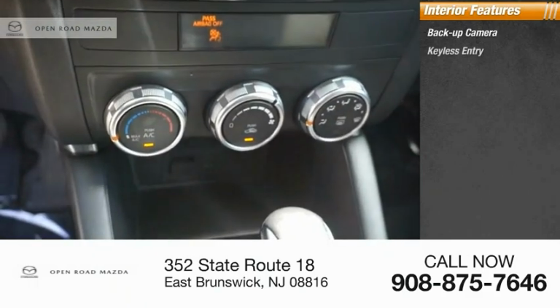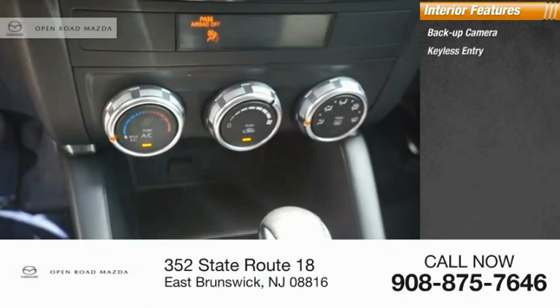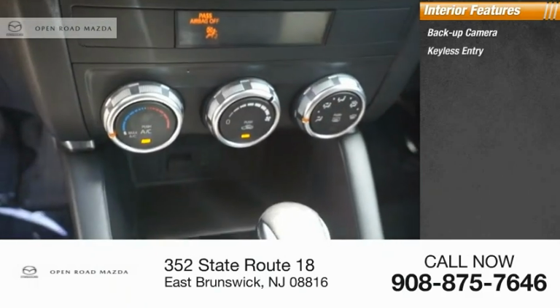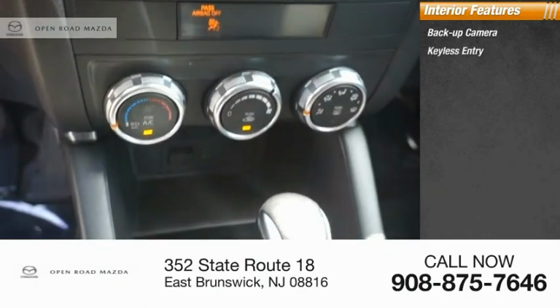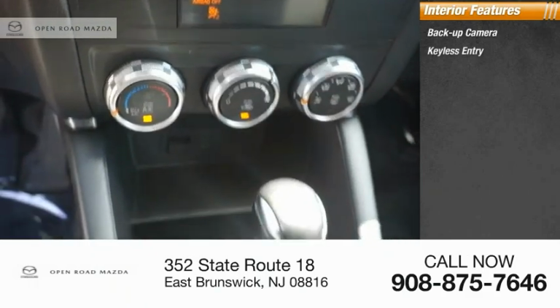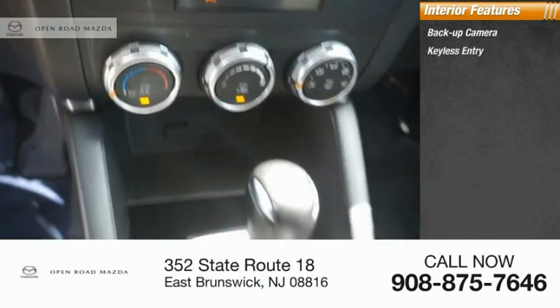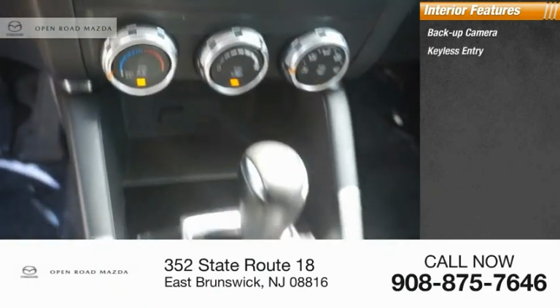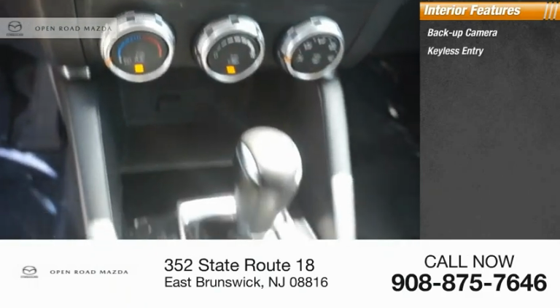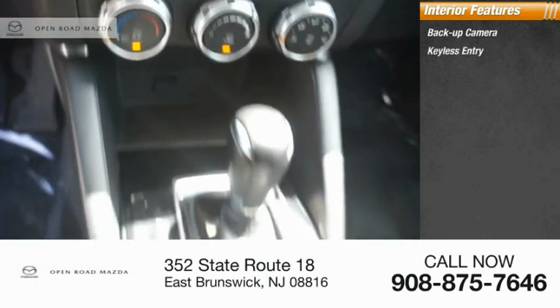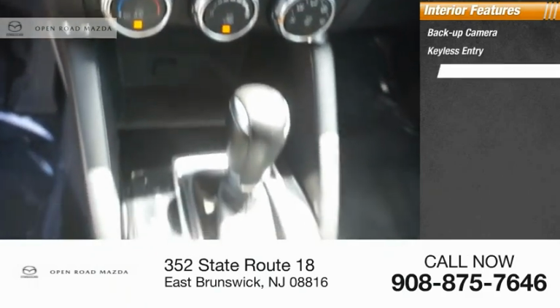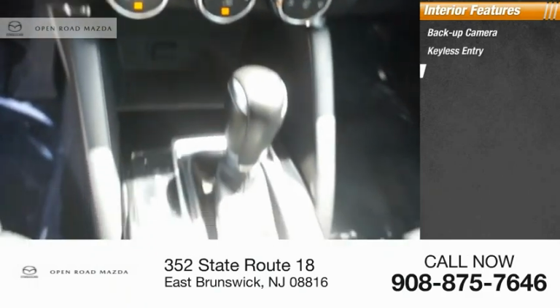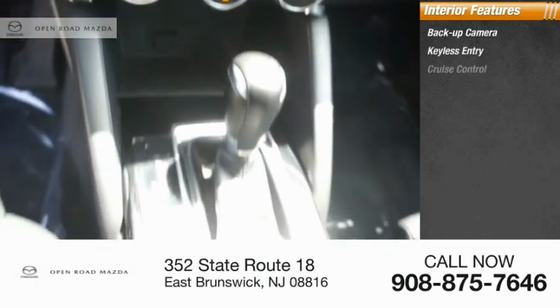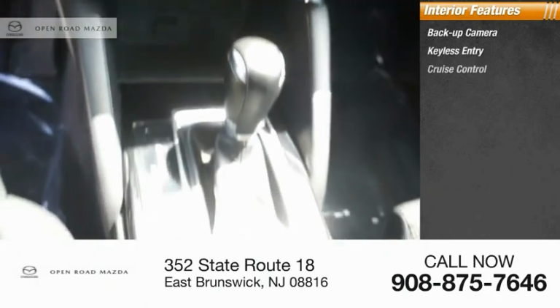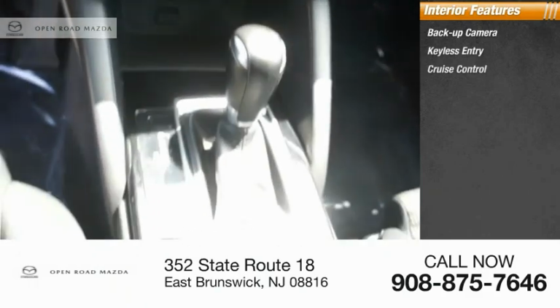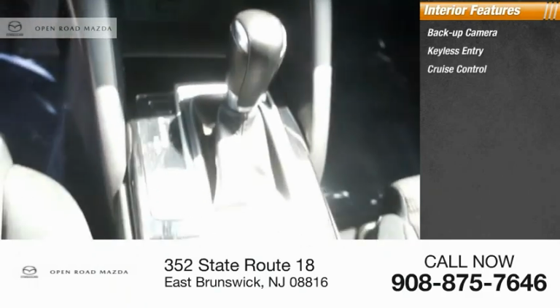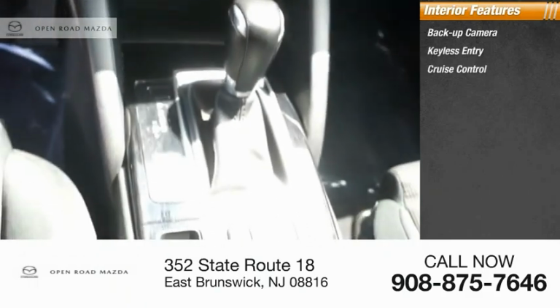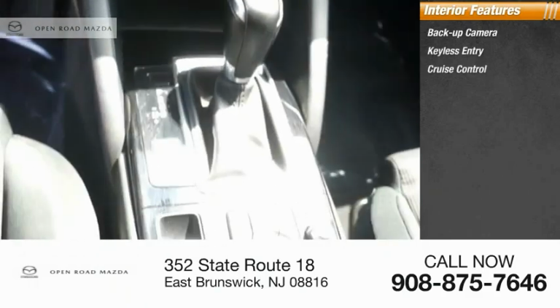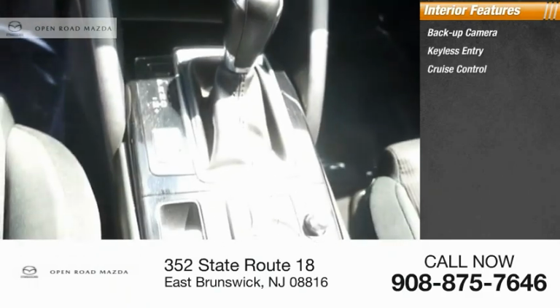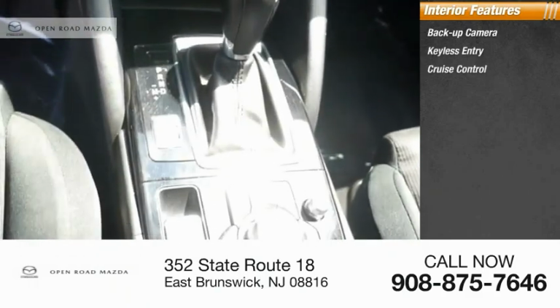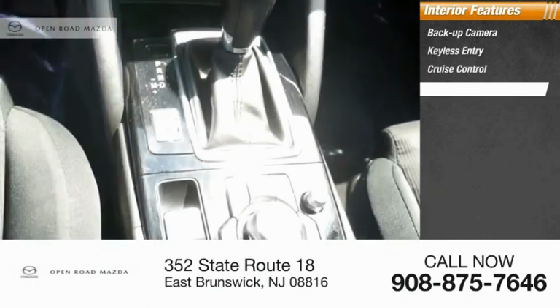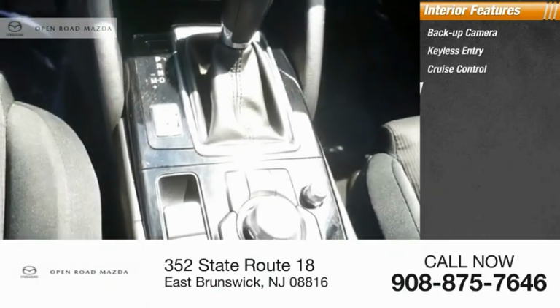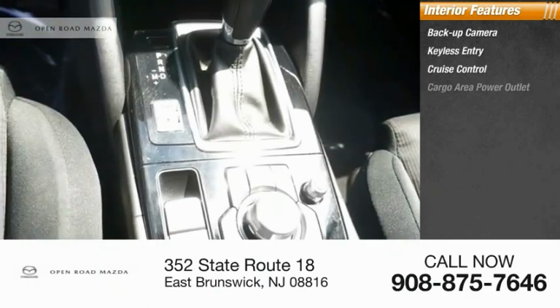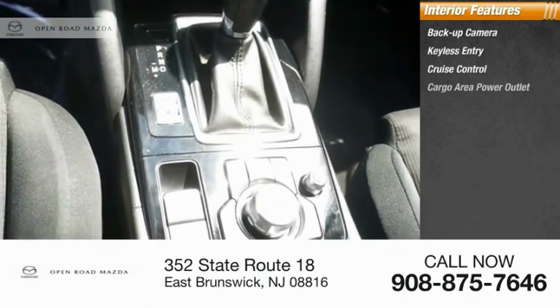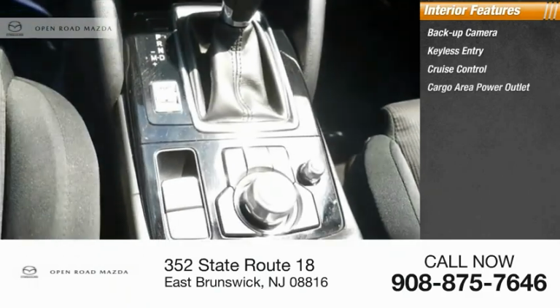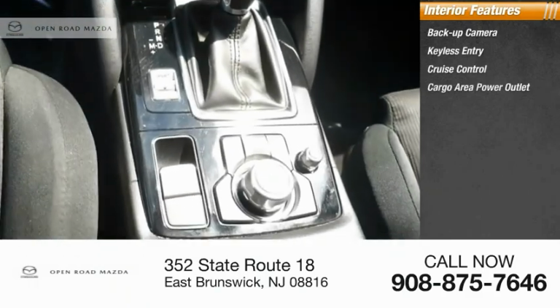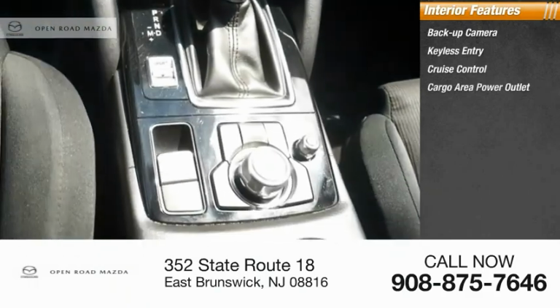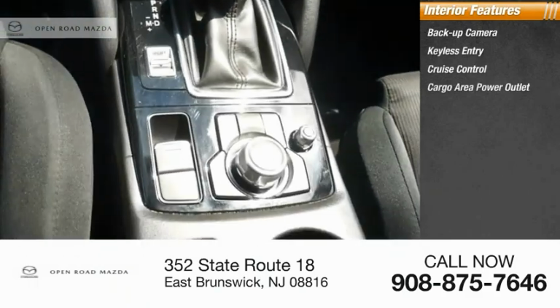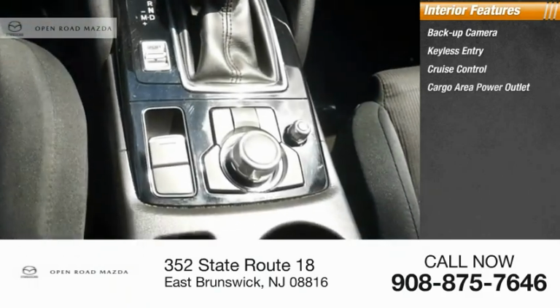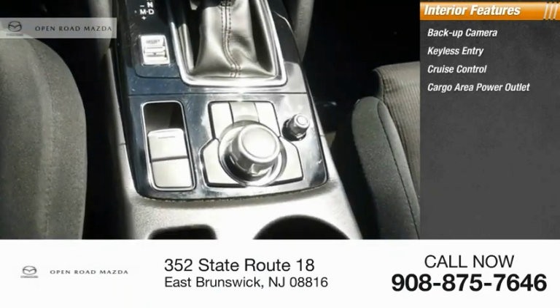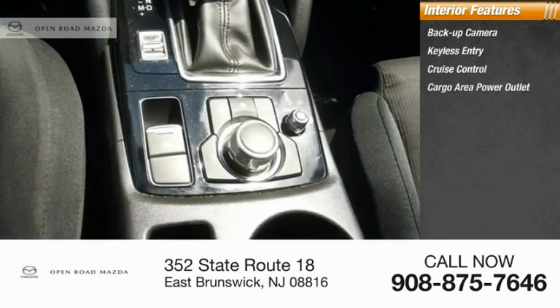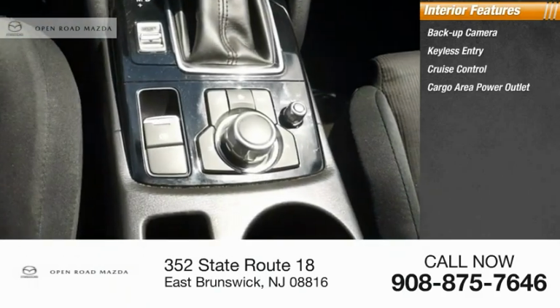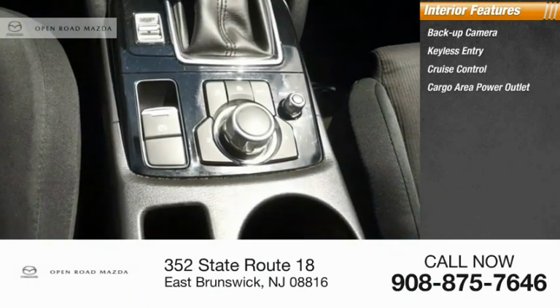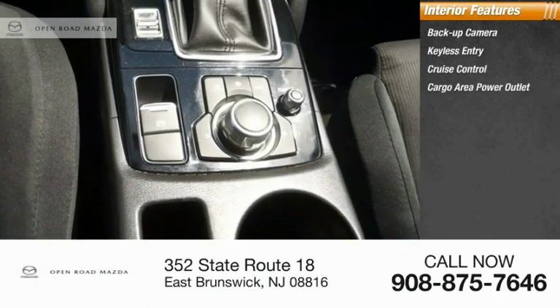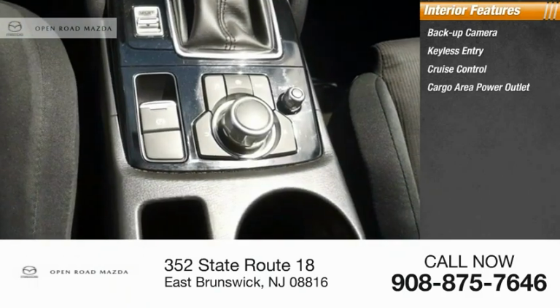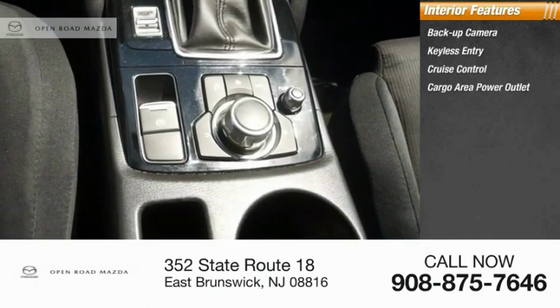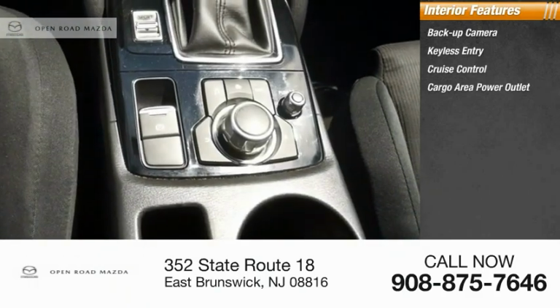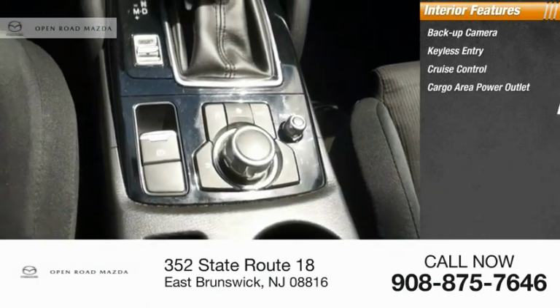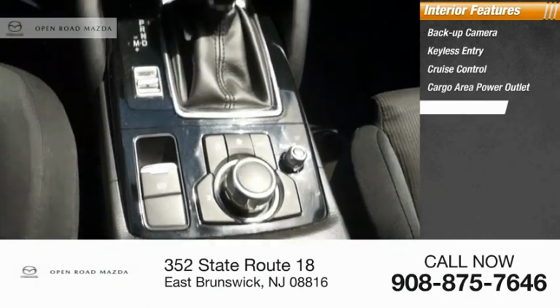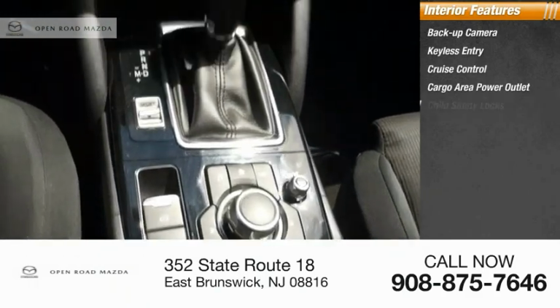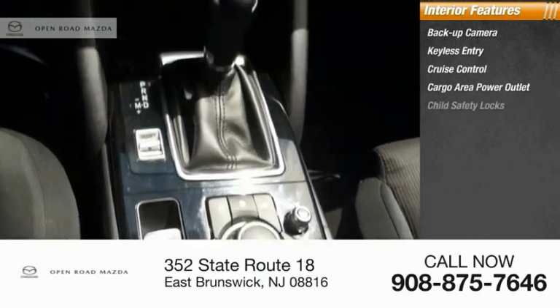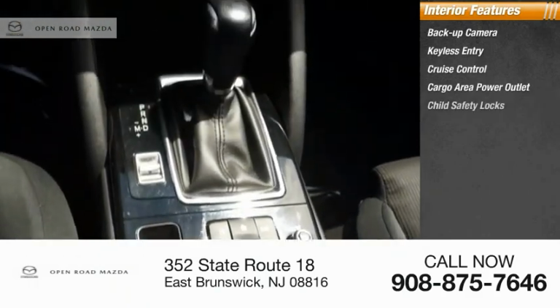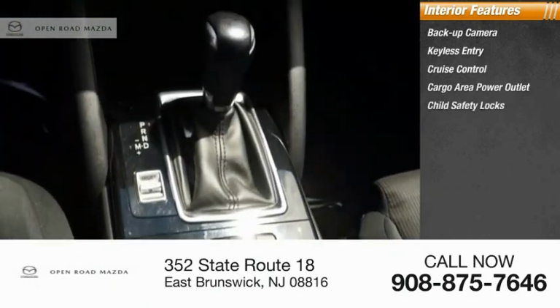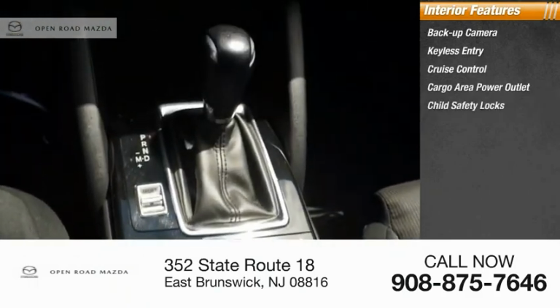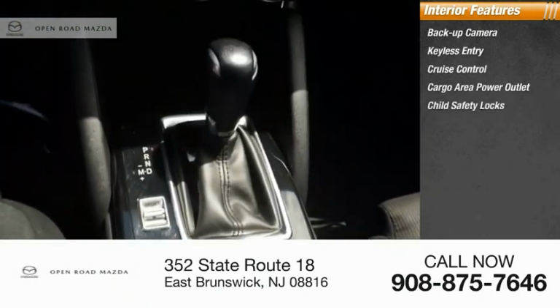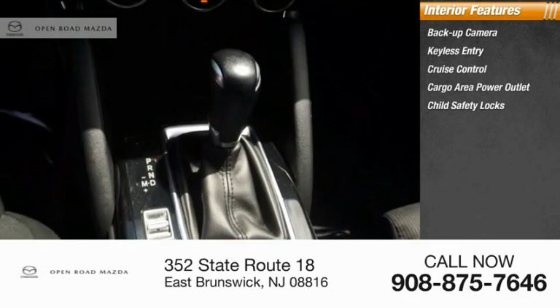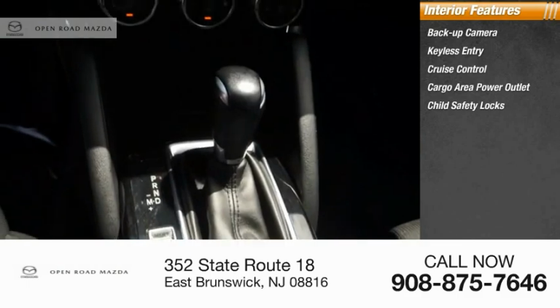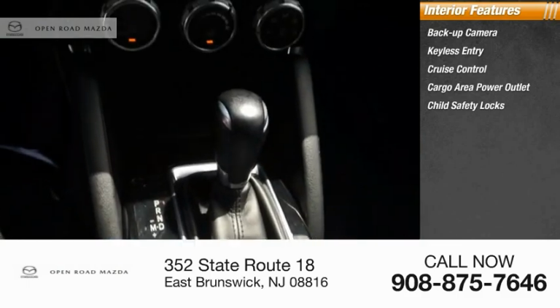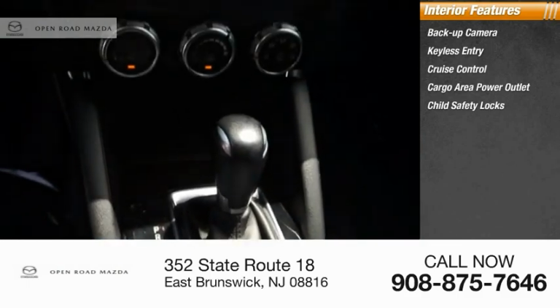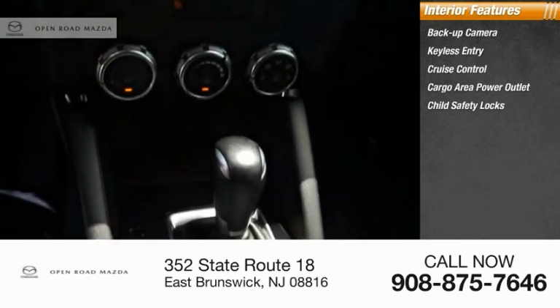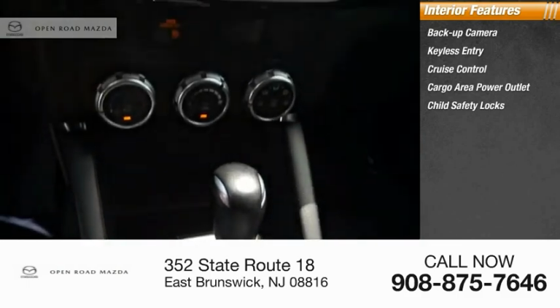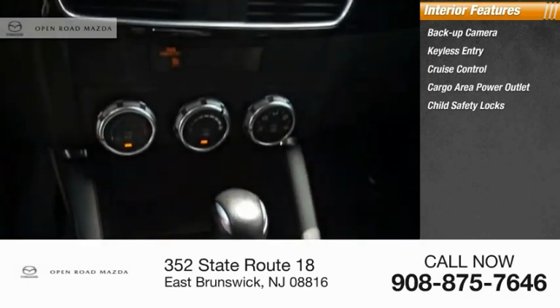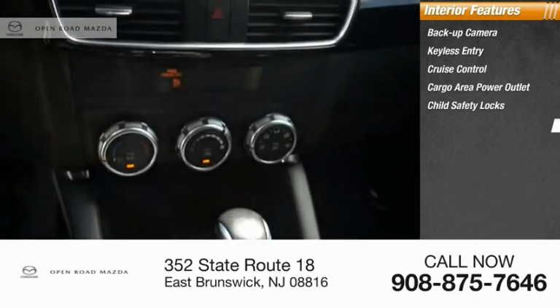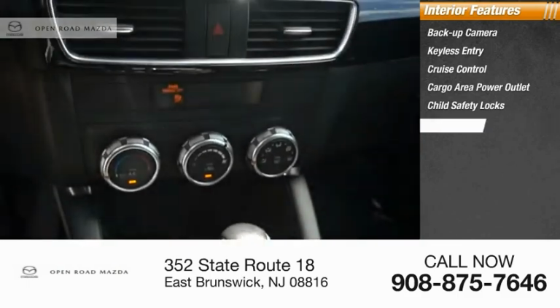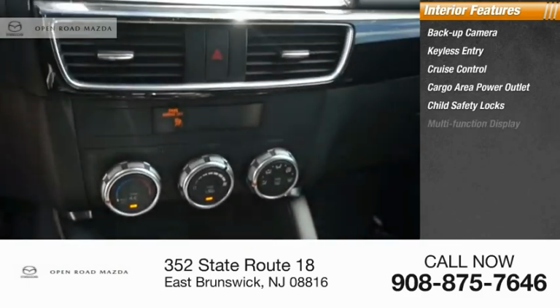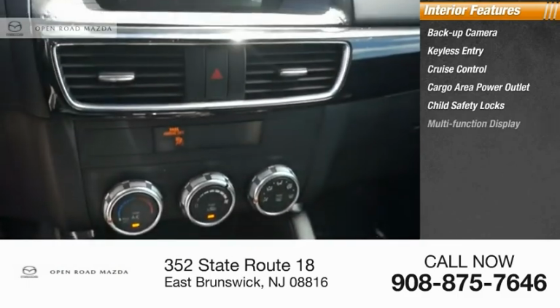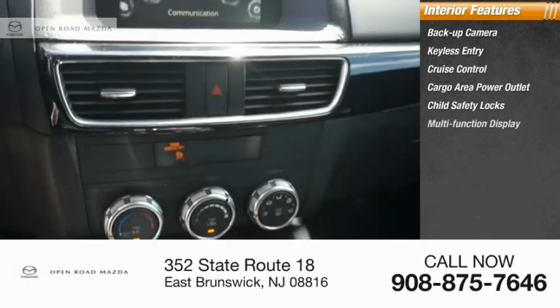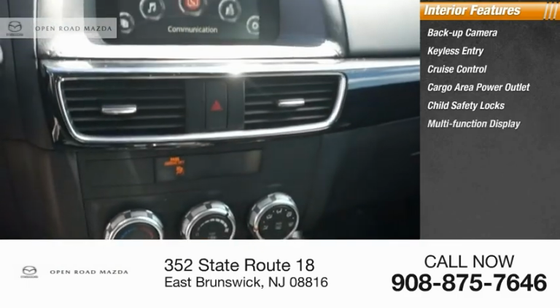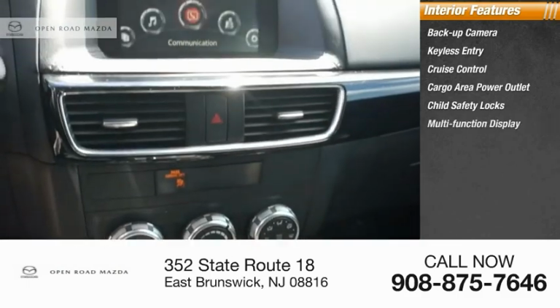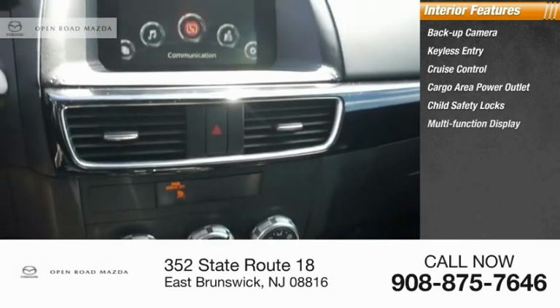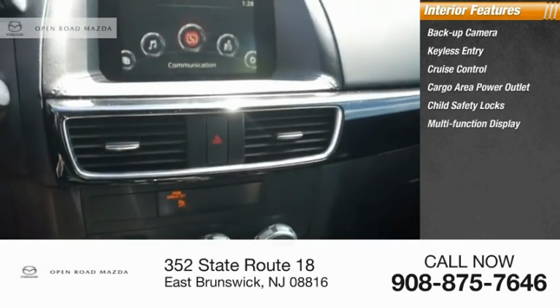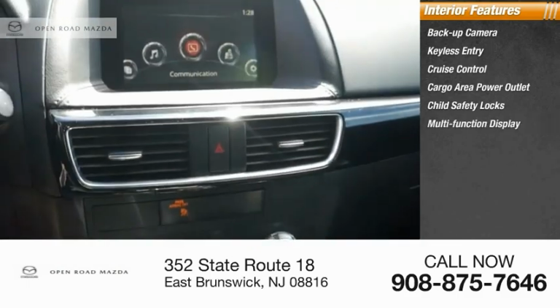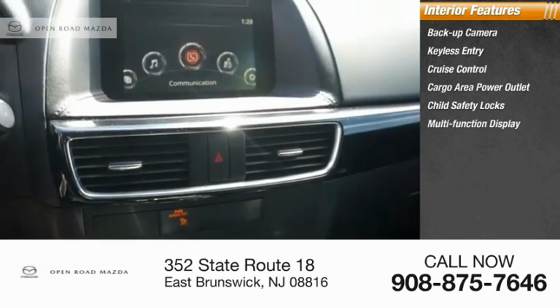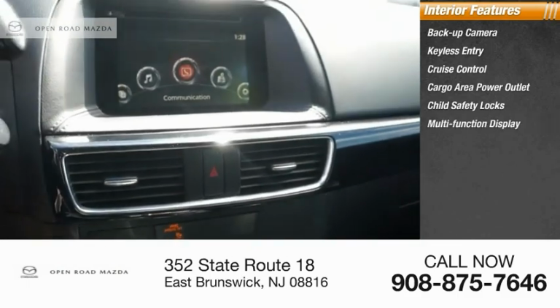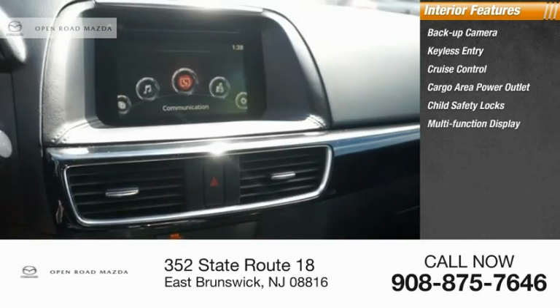Inside you'll find a backup camera, keyless entry, cruise control, cargo area power outlet, child safety locks, and multifunction display.